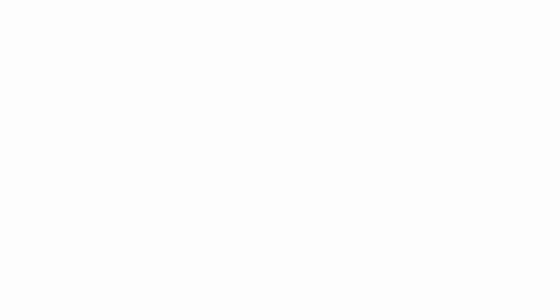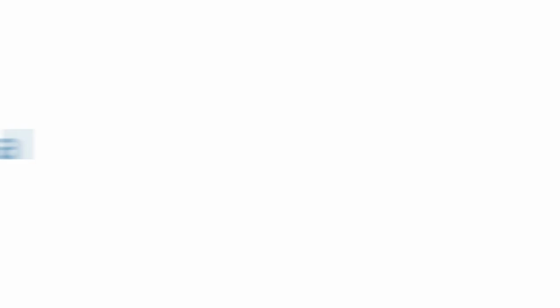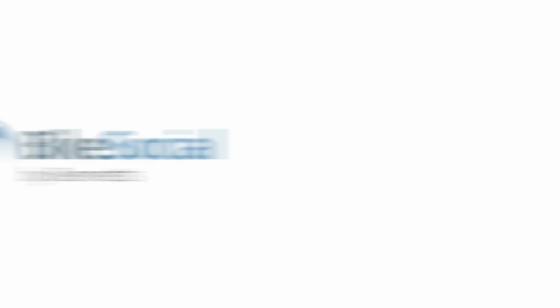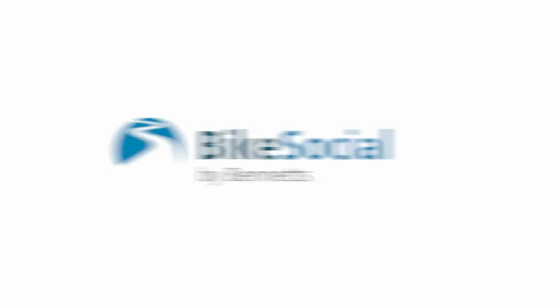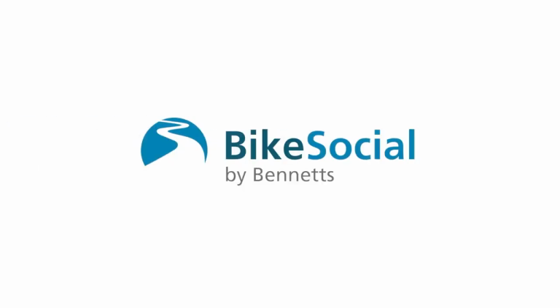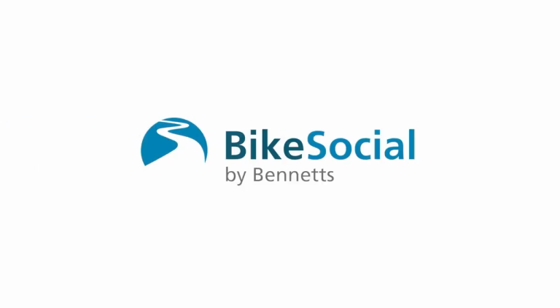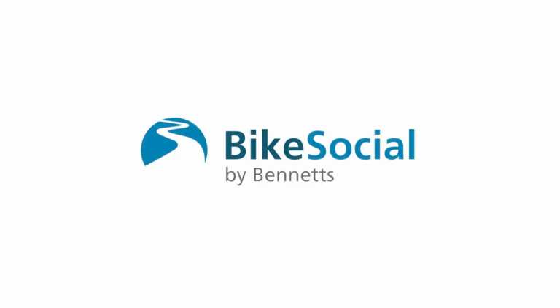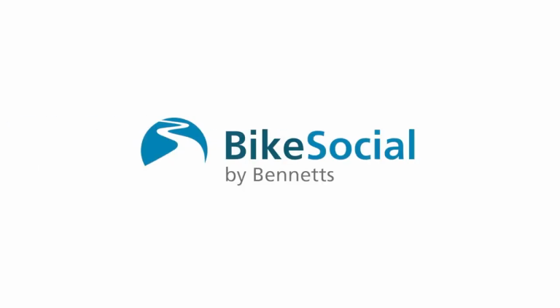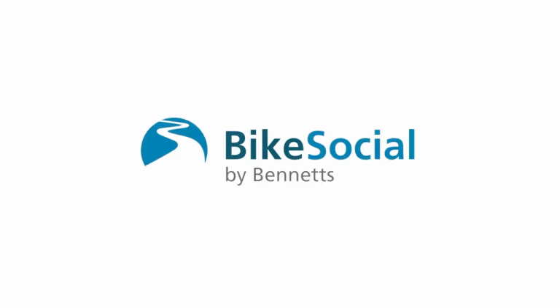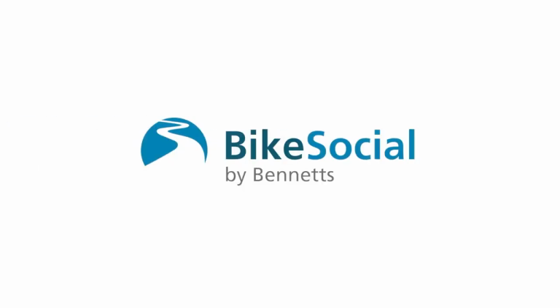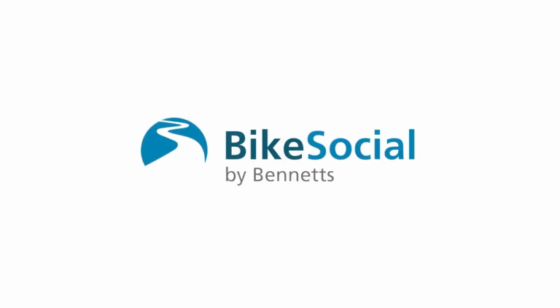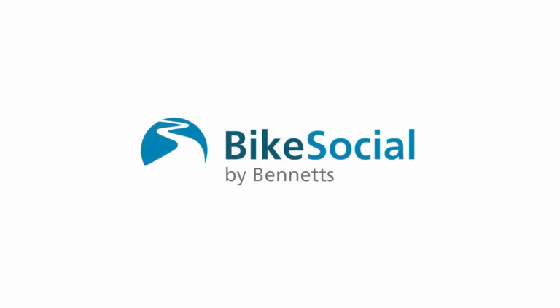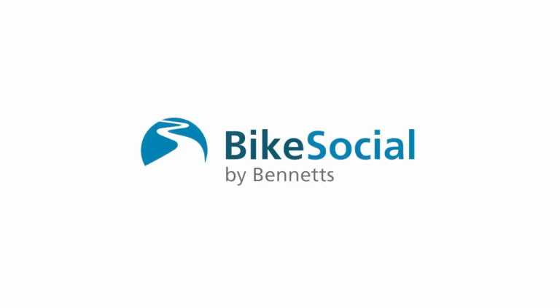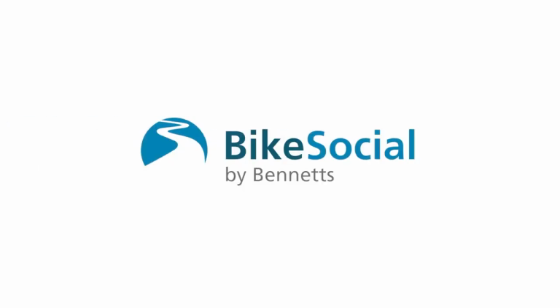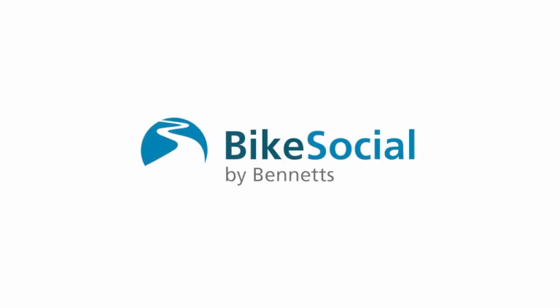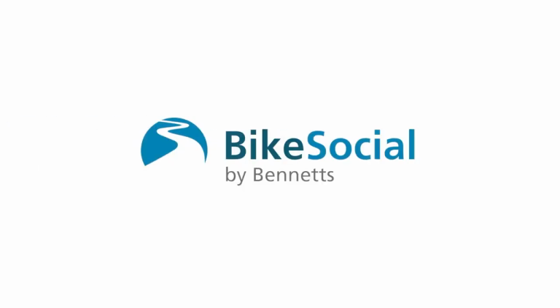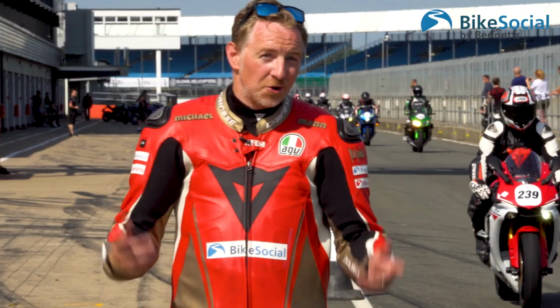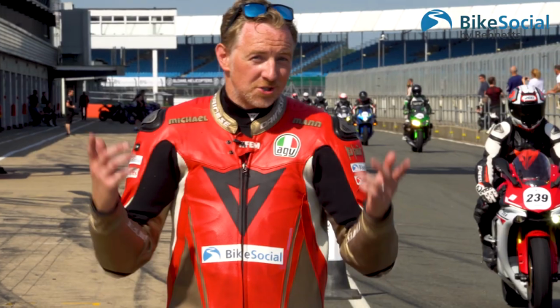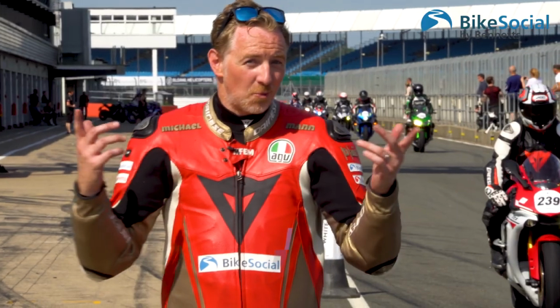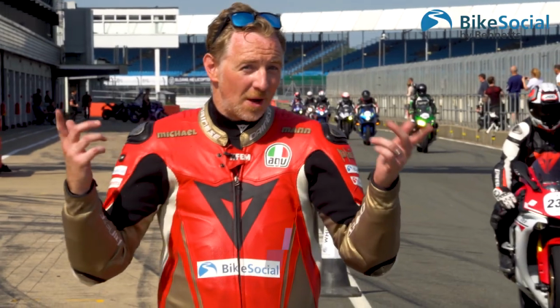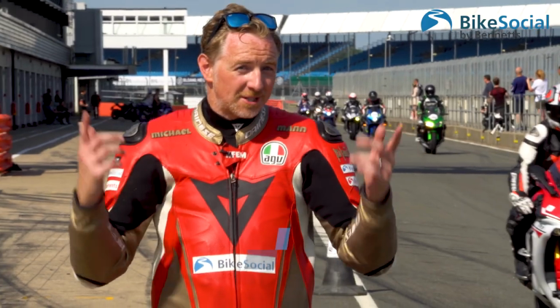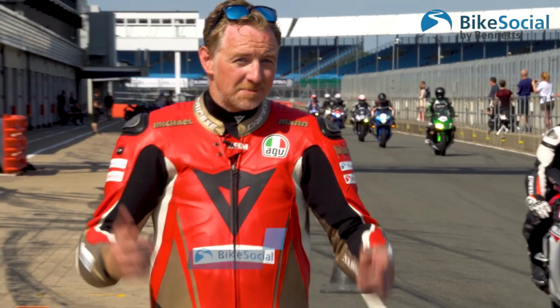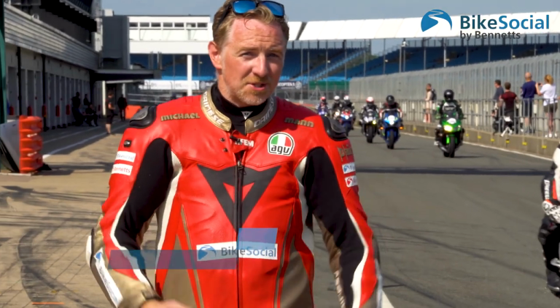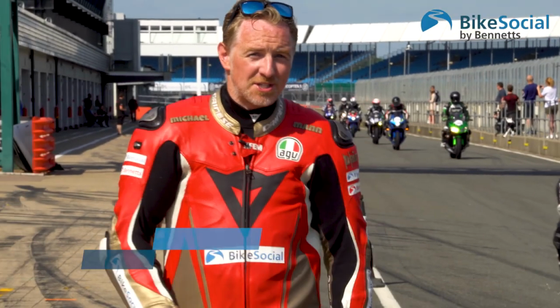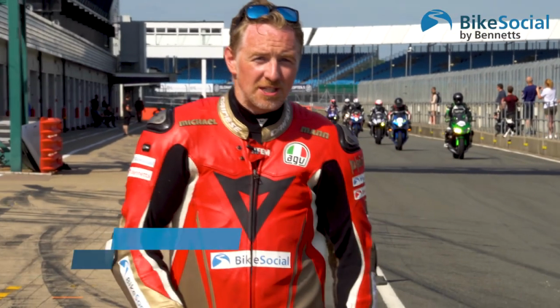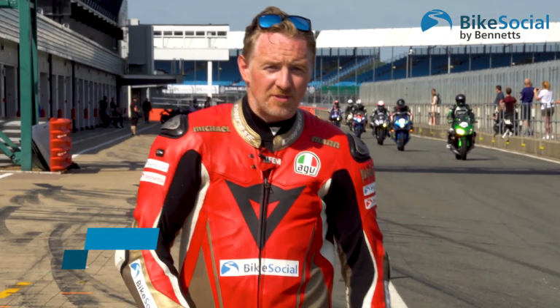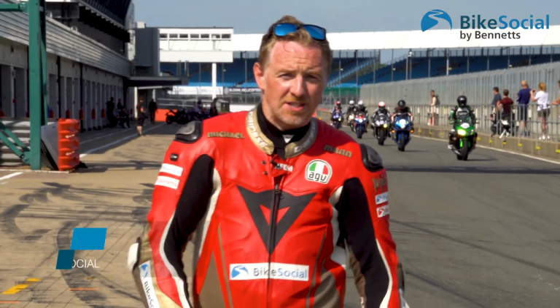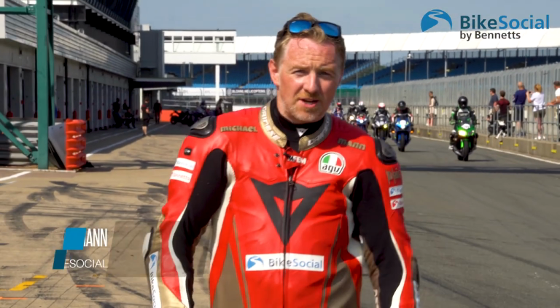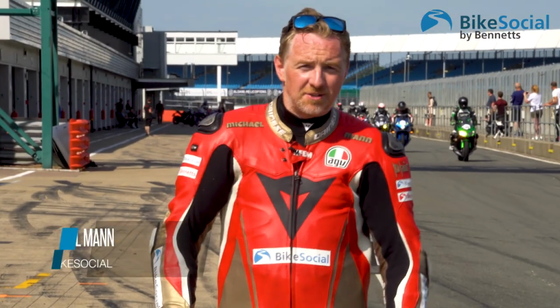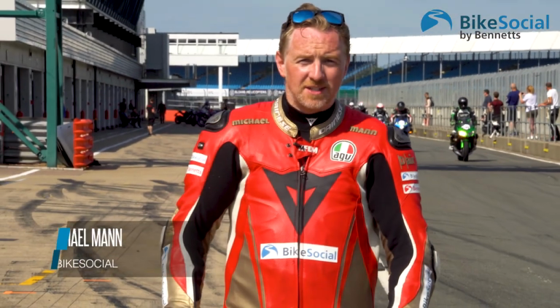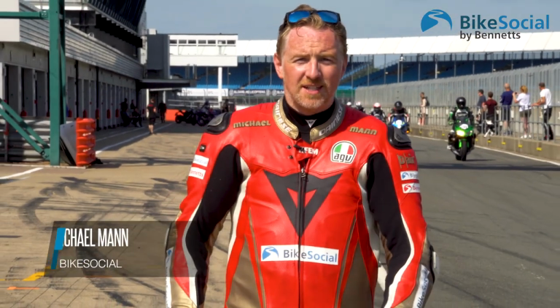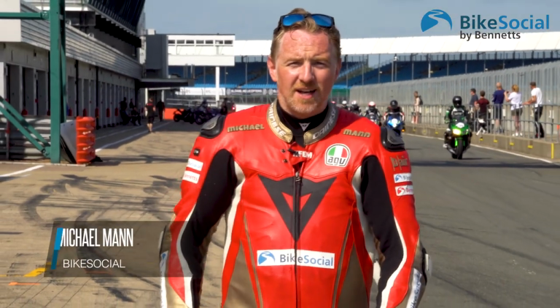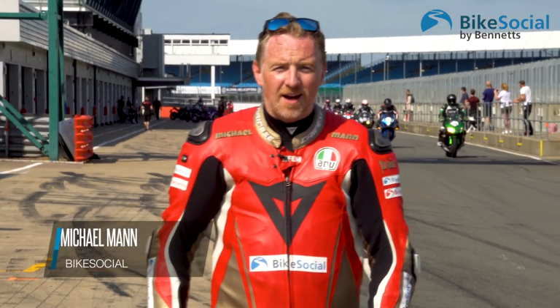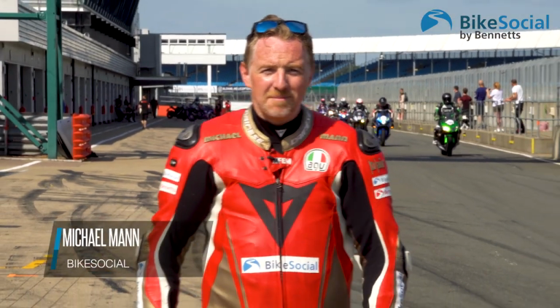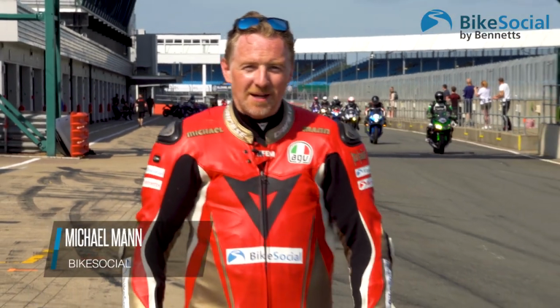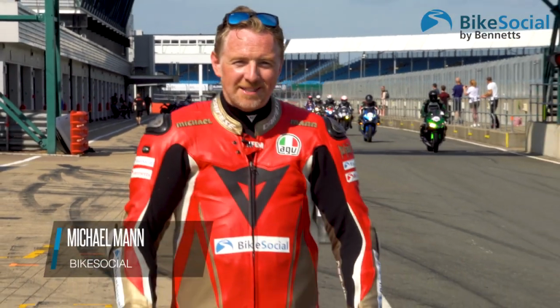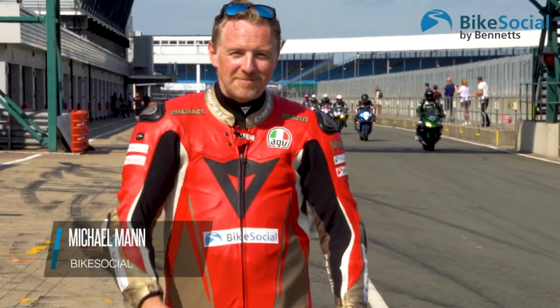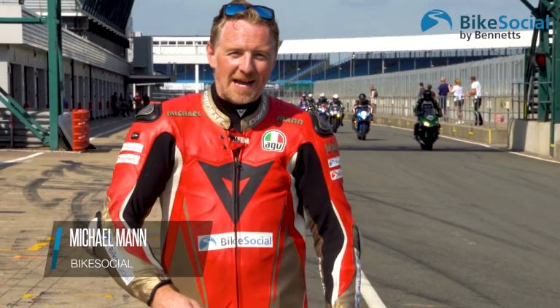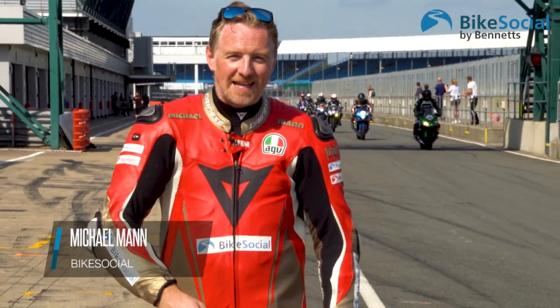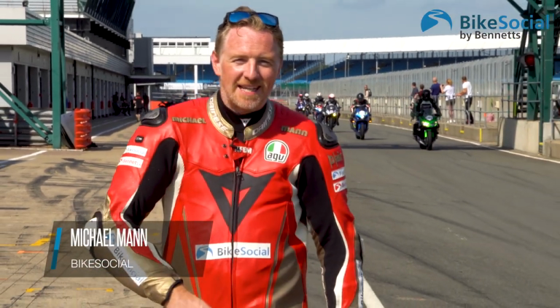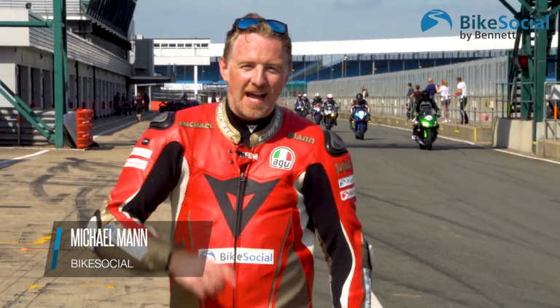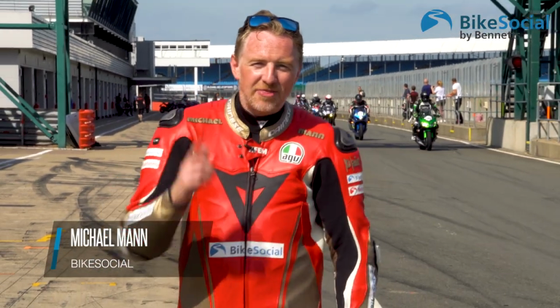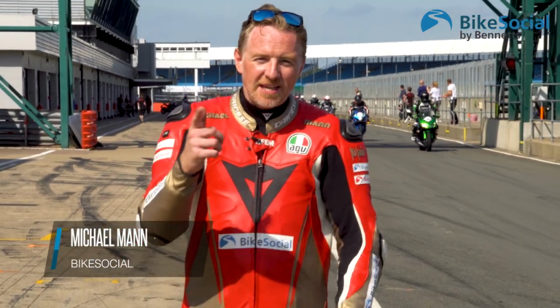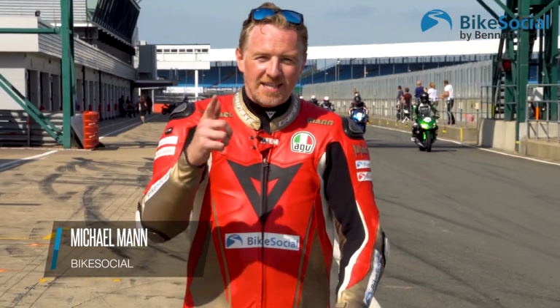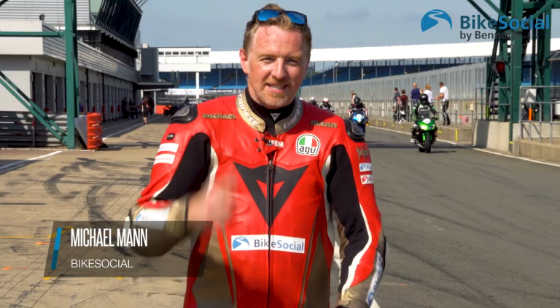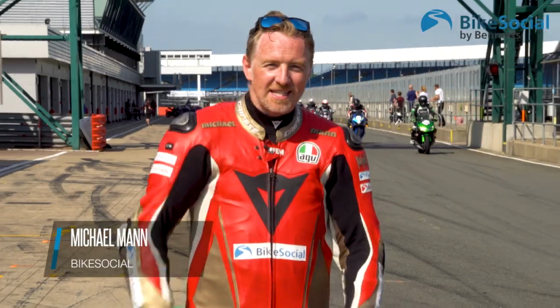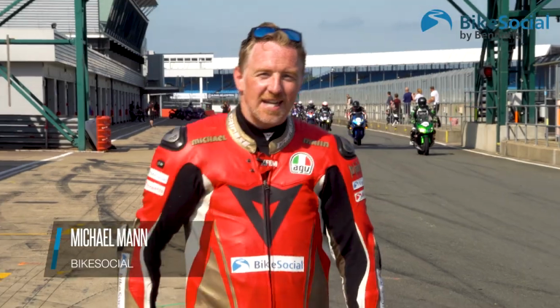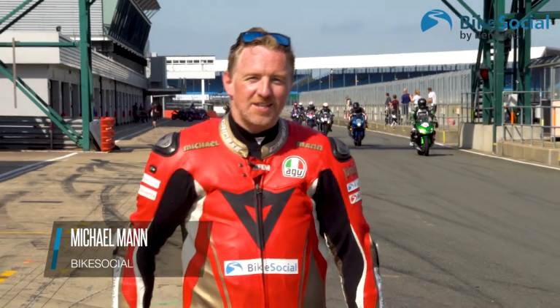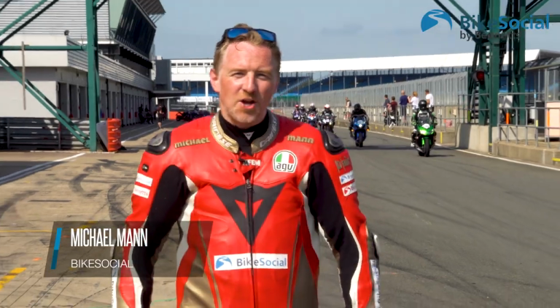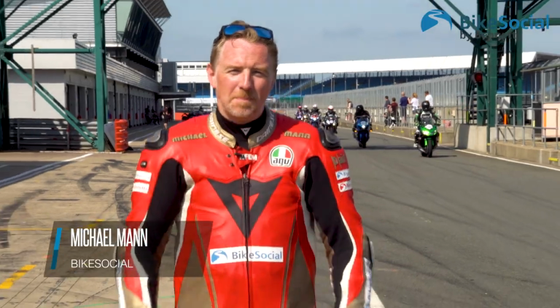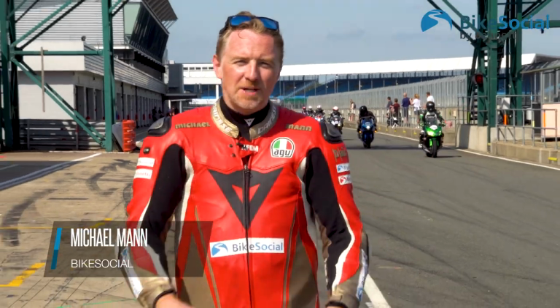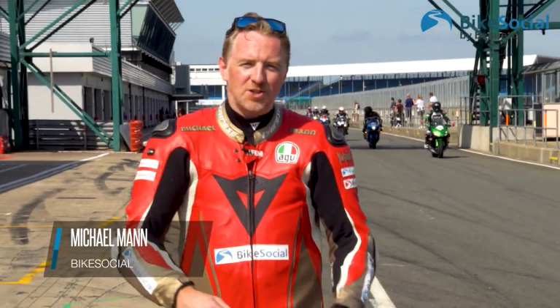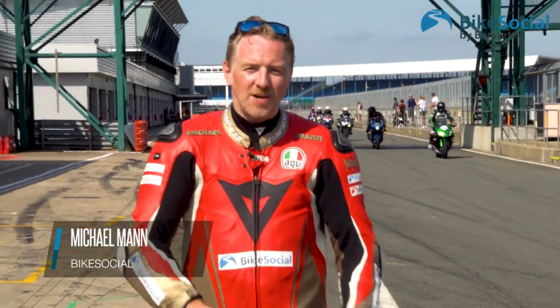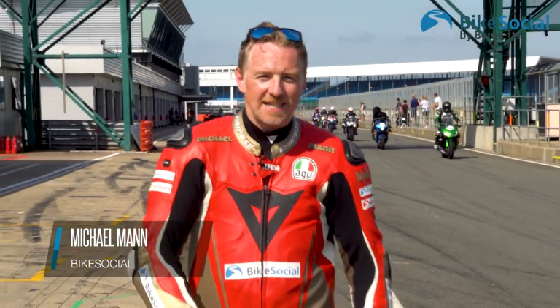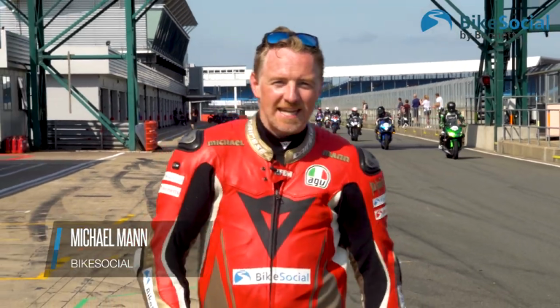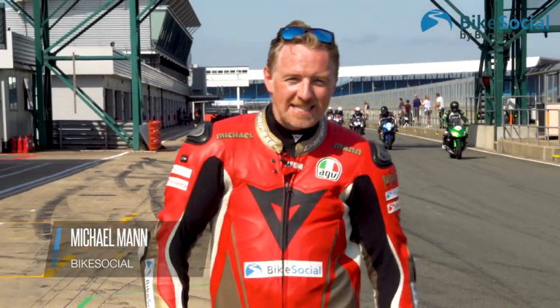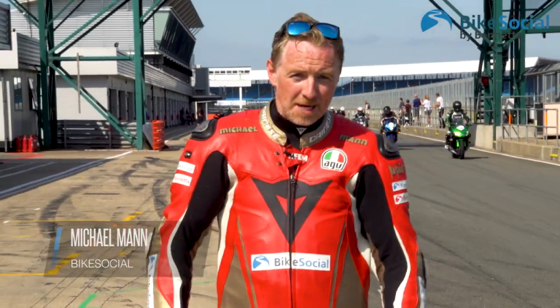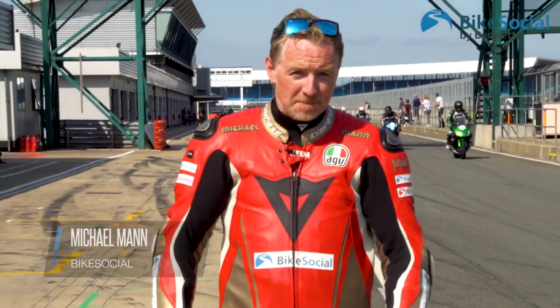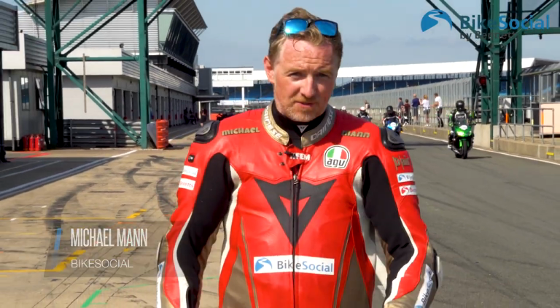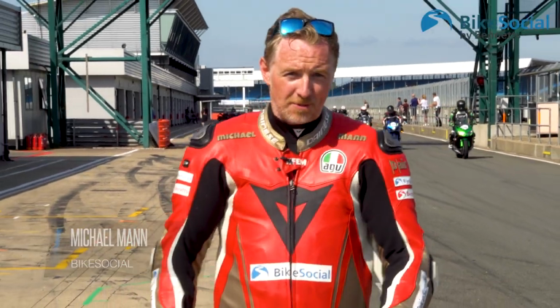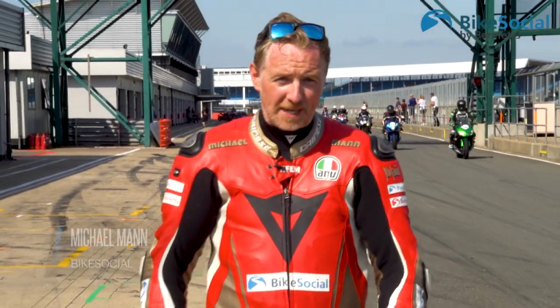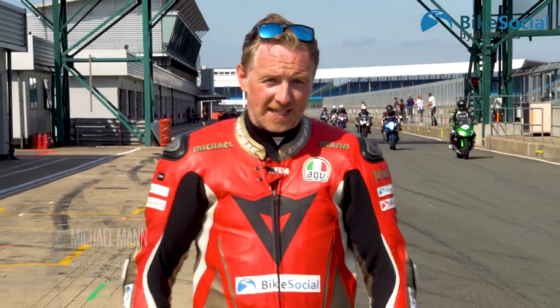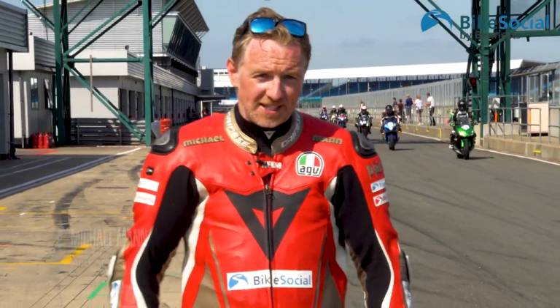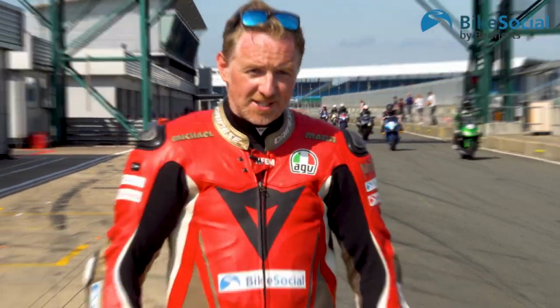Hello and welcome to Bike Social, and welcome to Silverstone. I'm Michael Mann and this is our top track day tips for beginners.